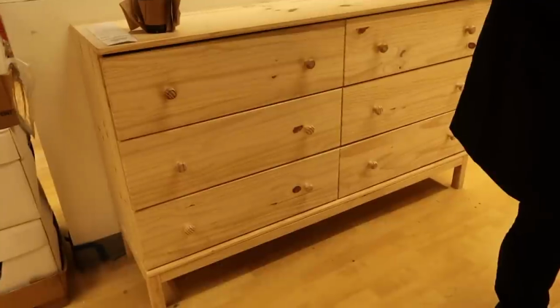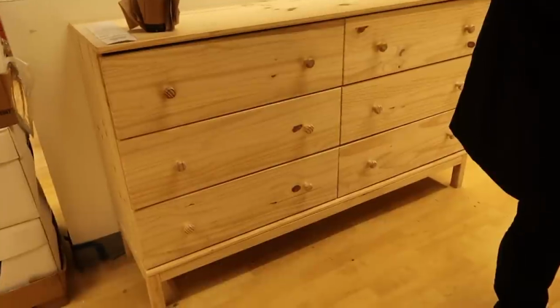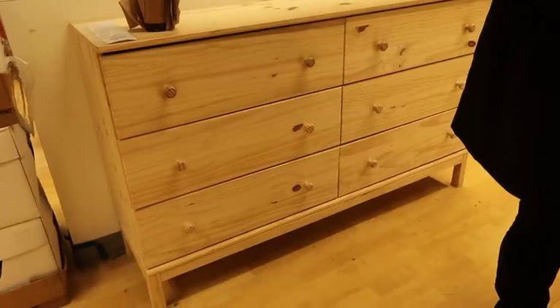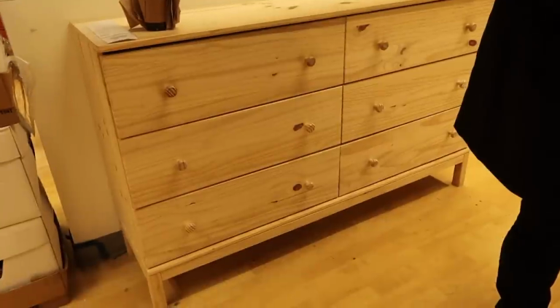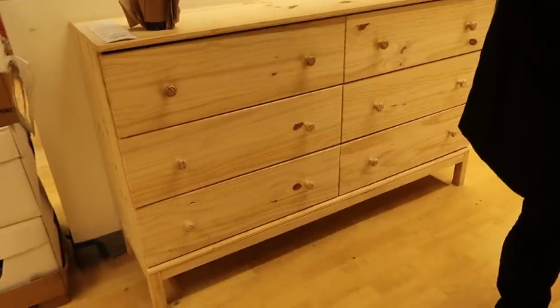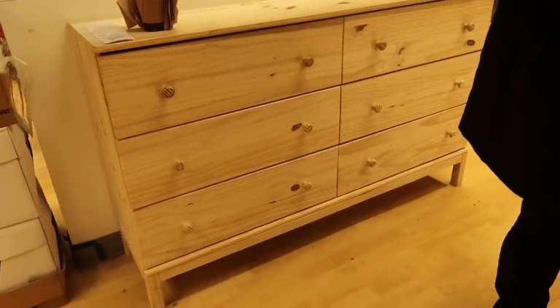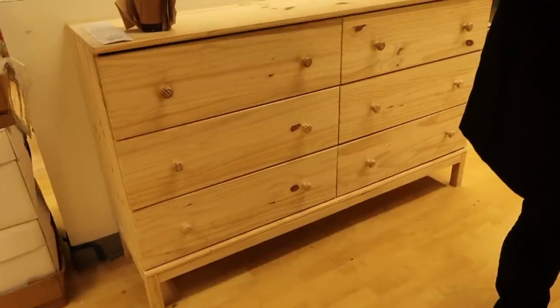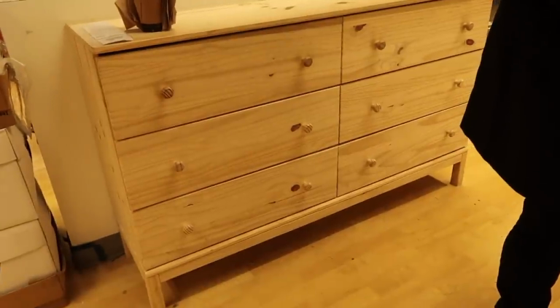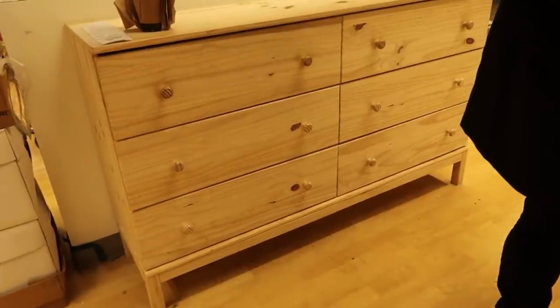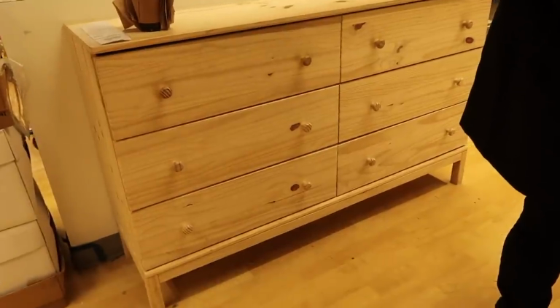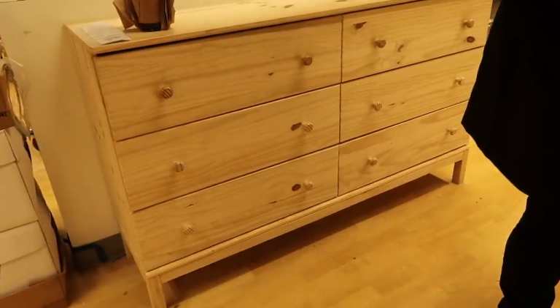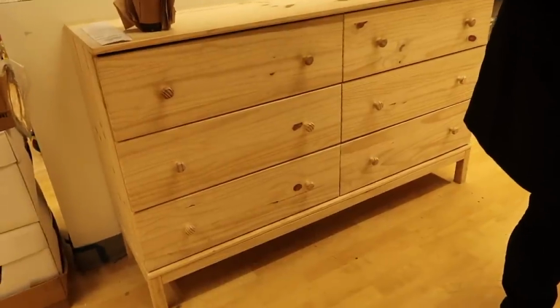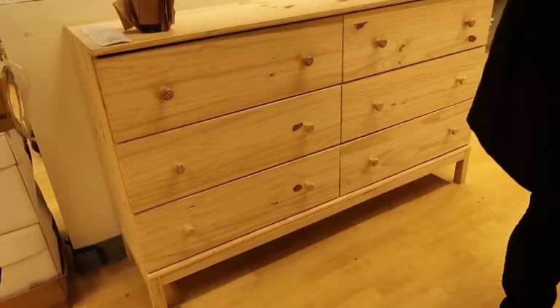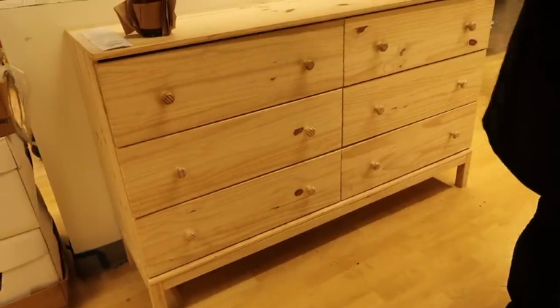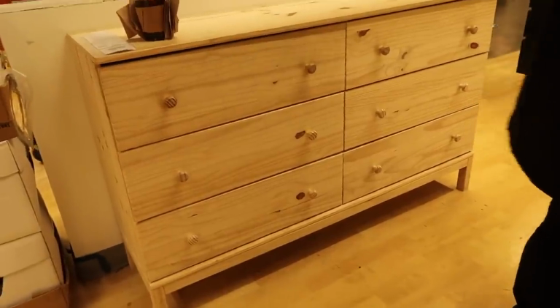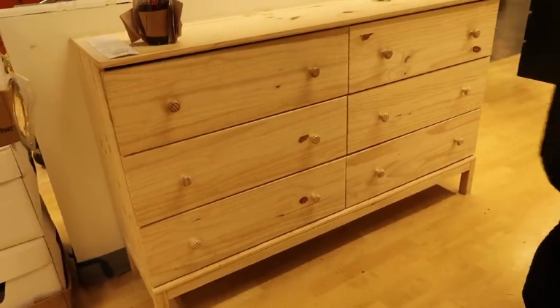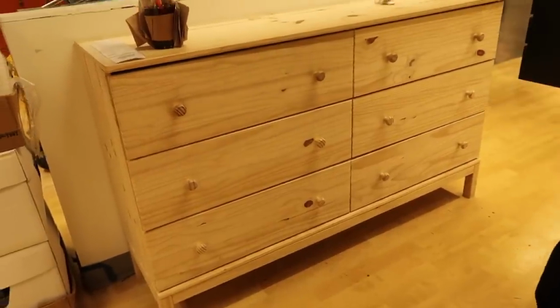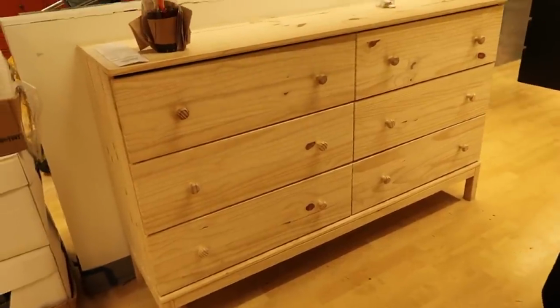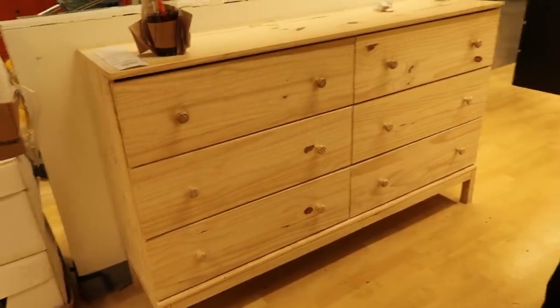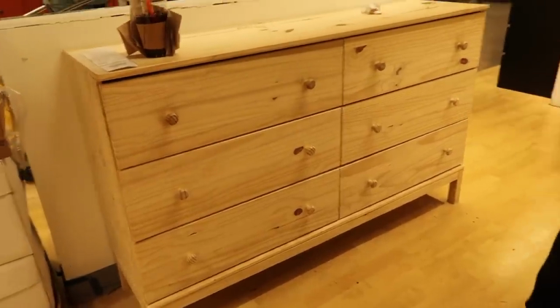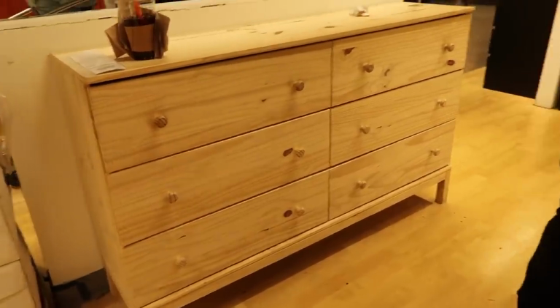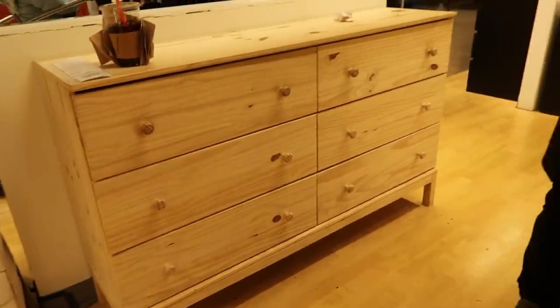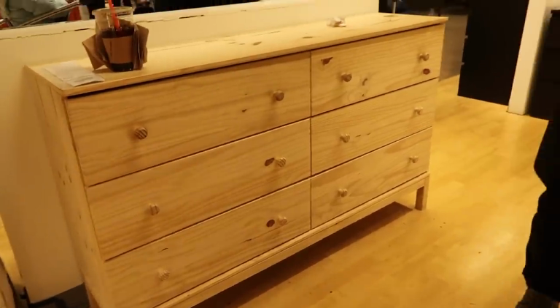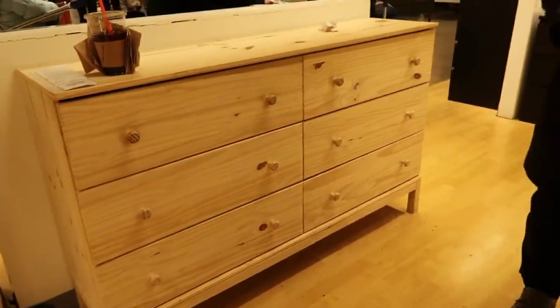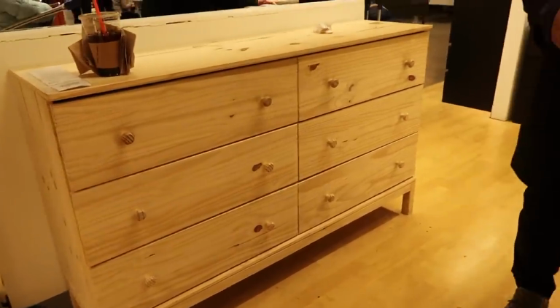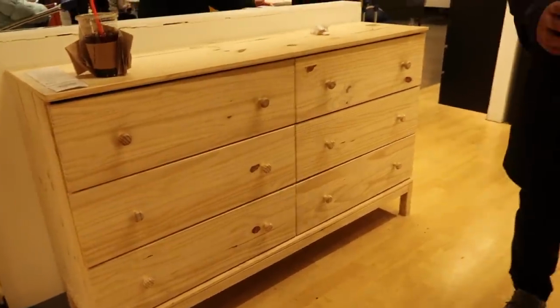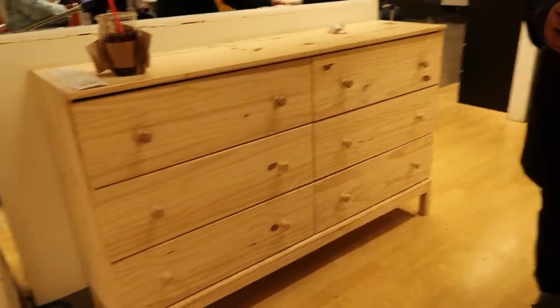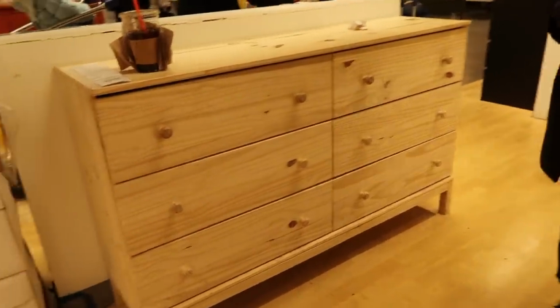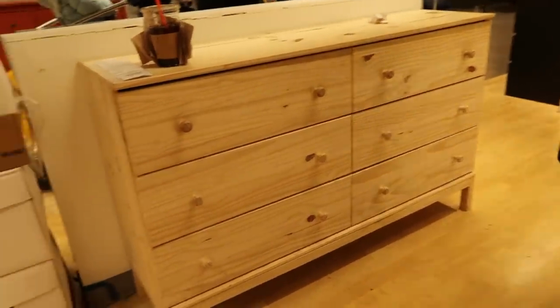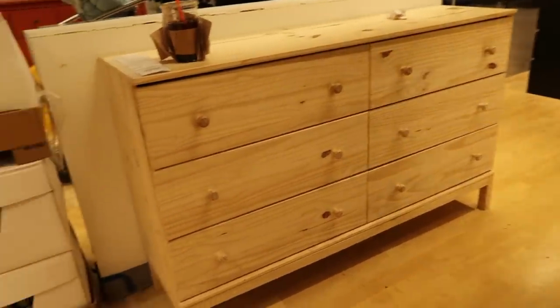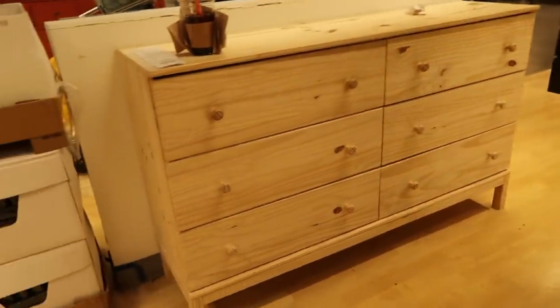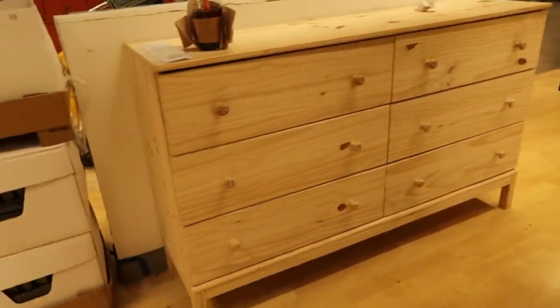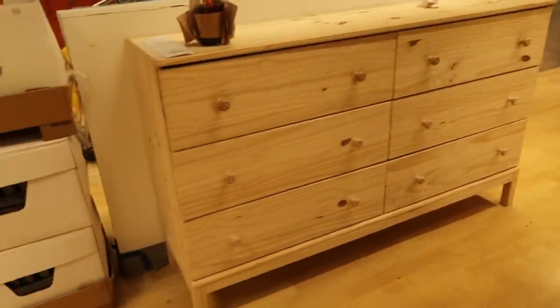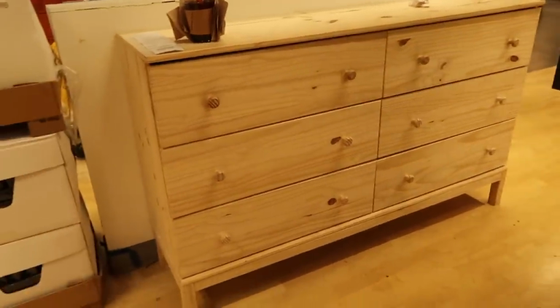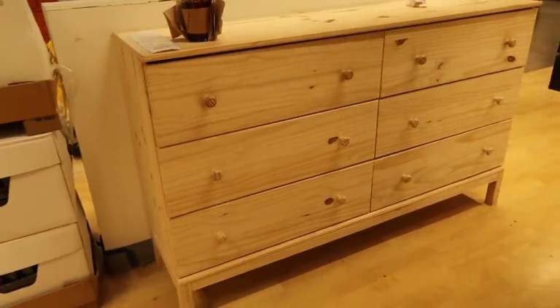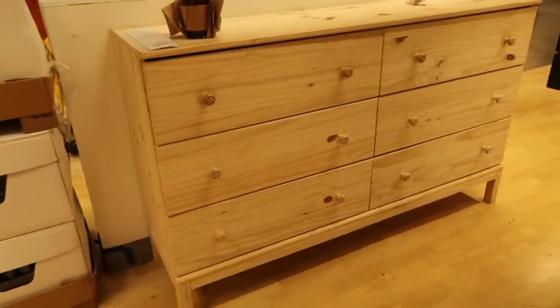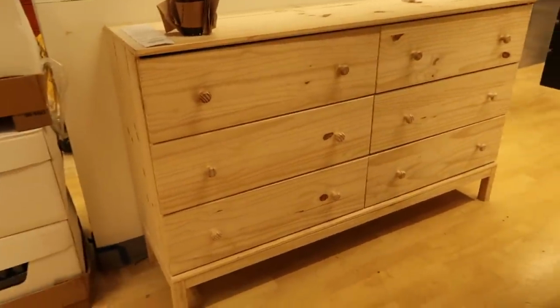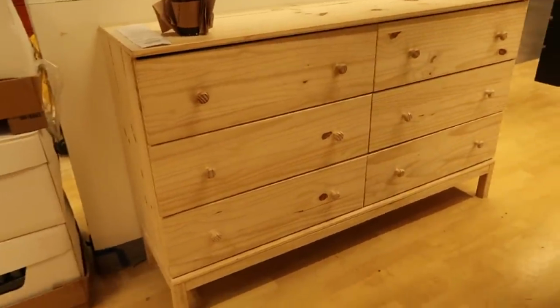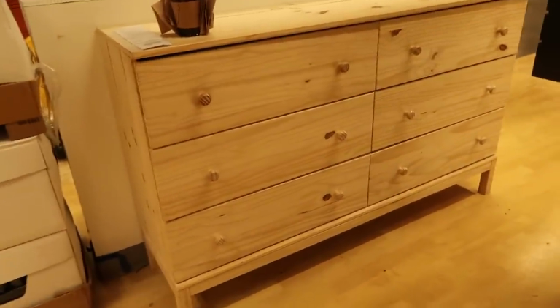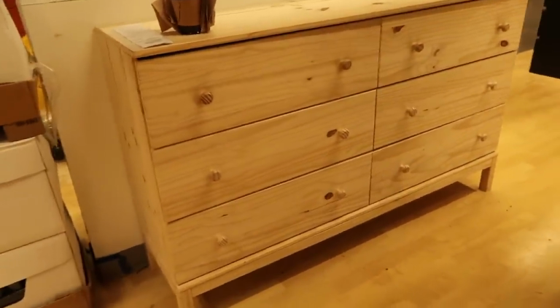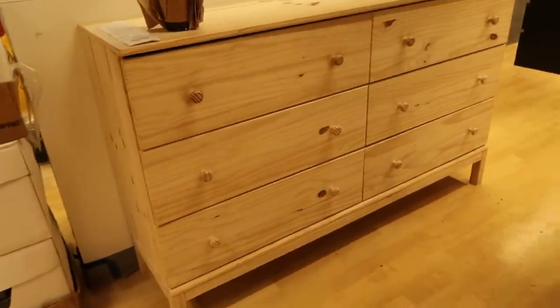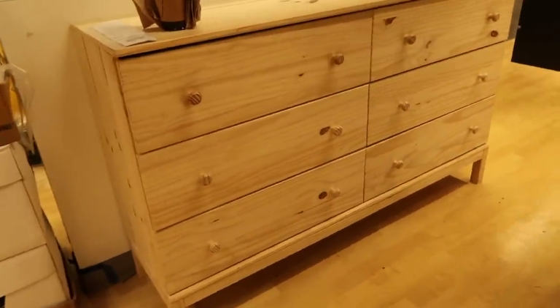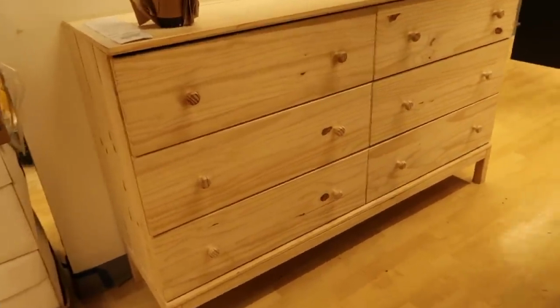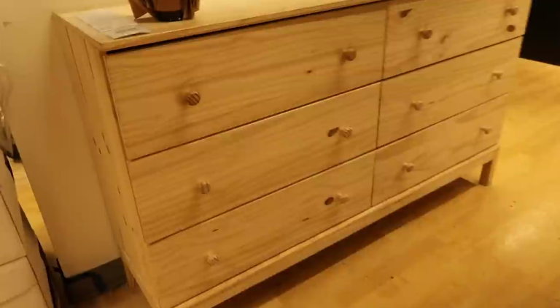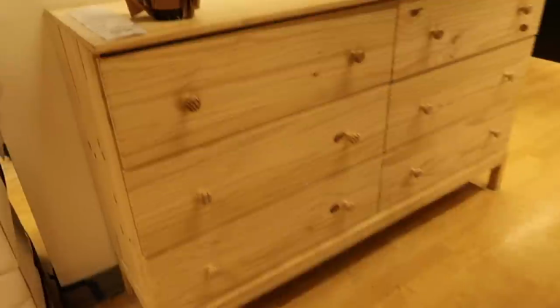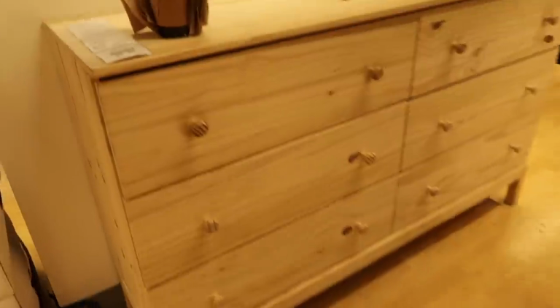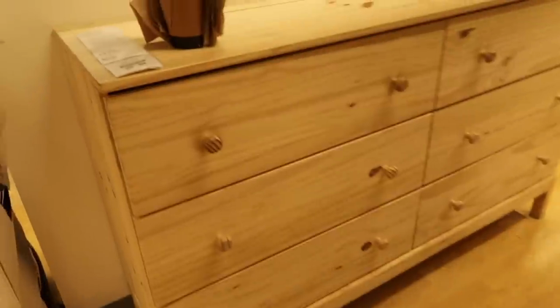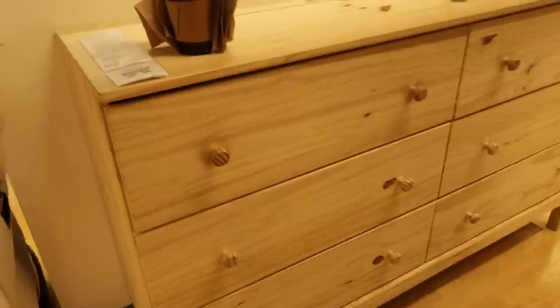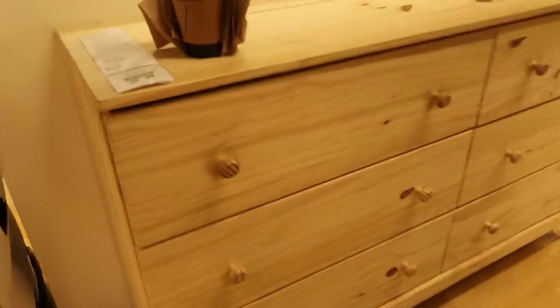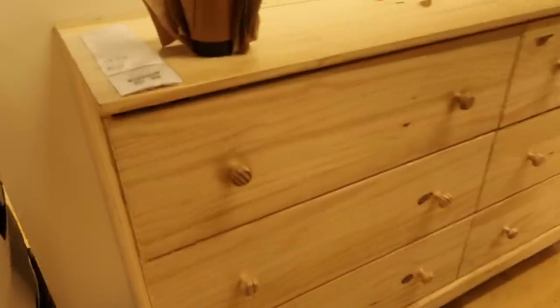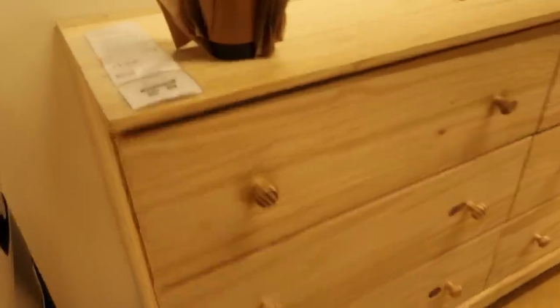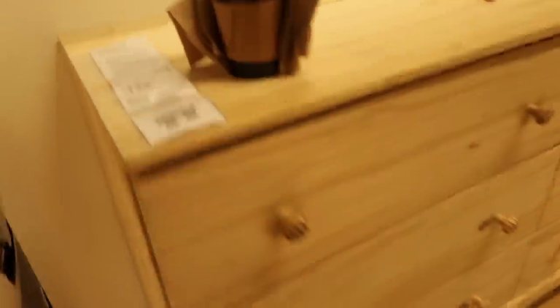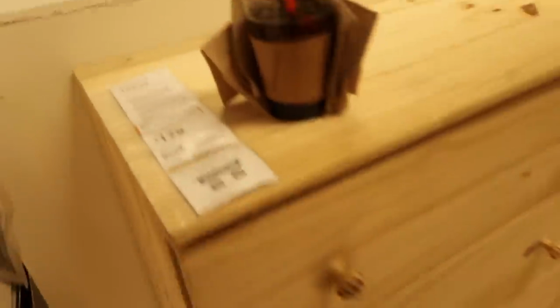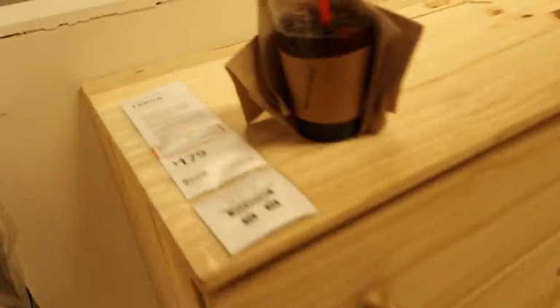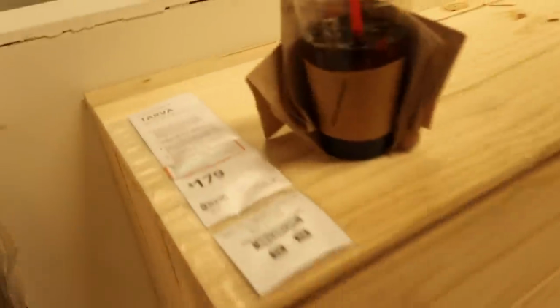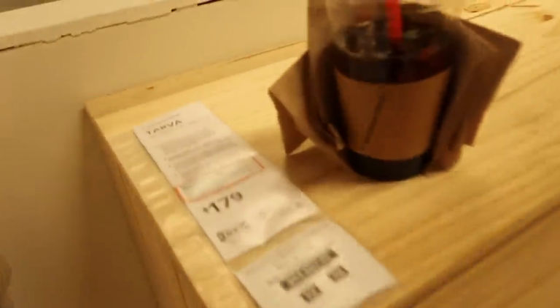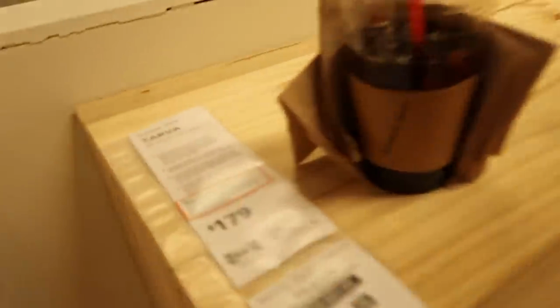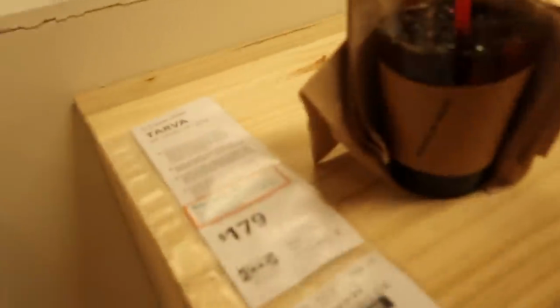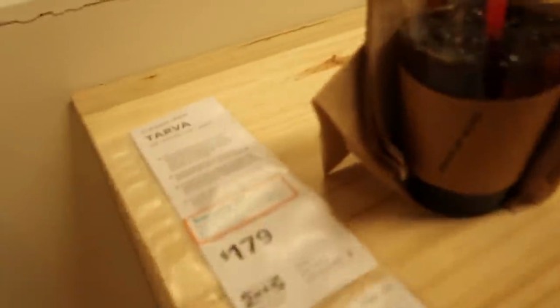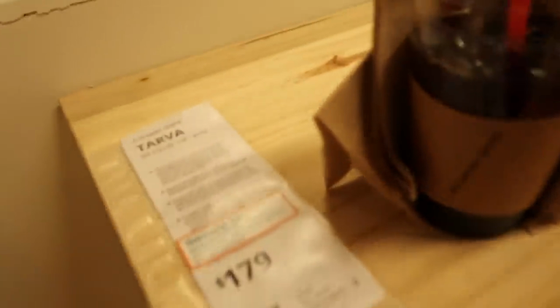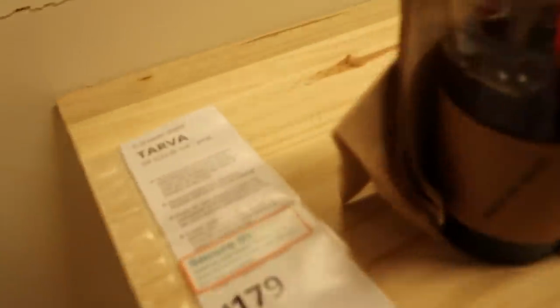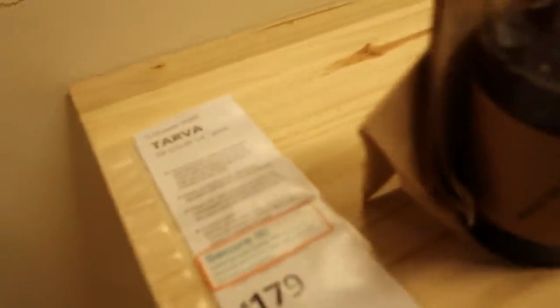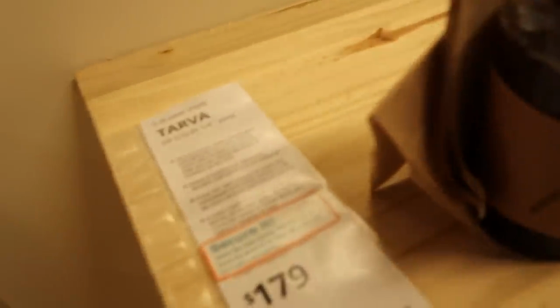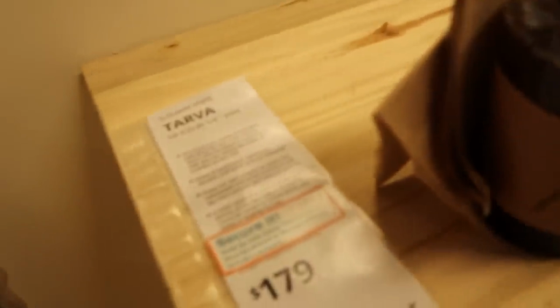So this is the drawer — the chest drawer — that we're getting at IKEA.